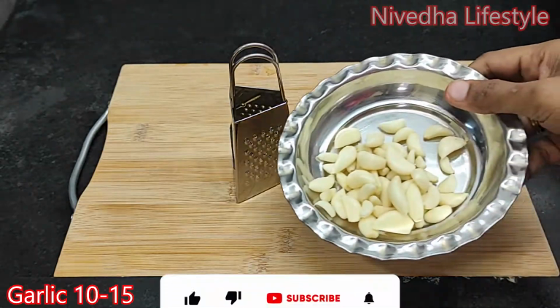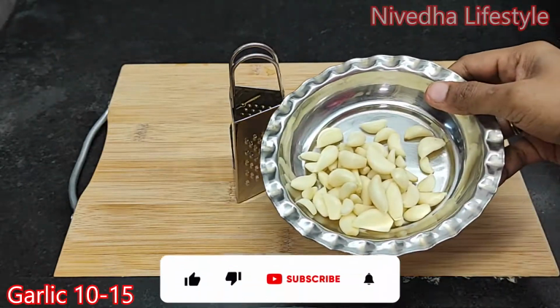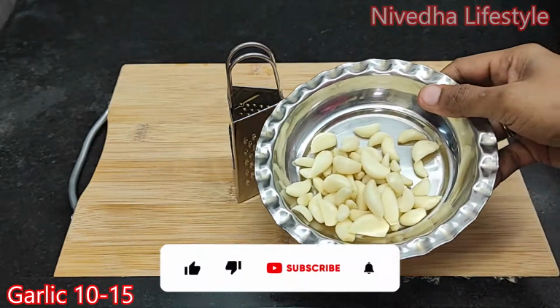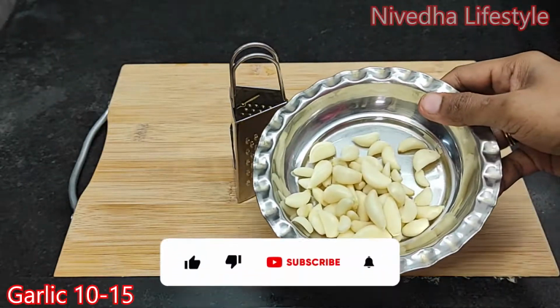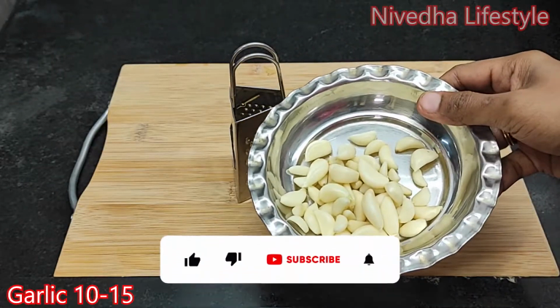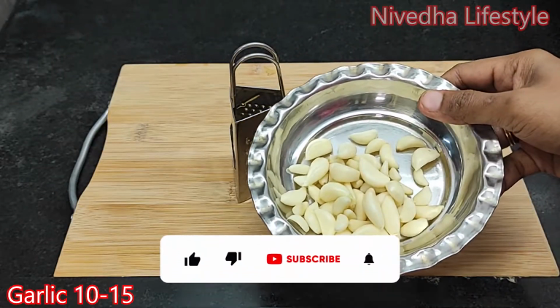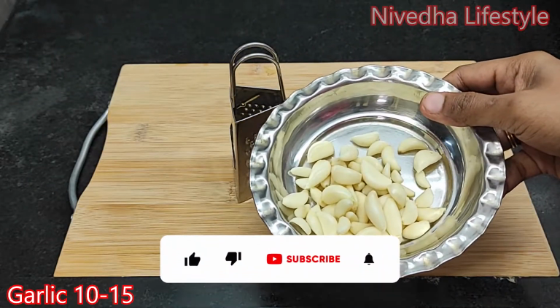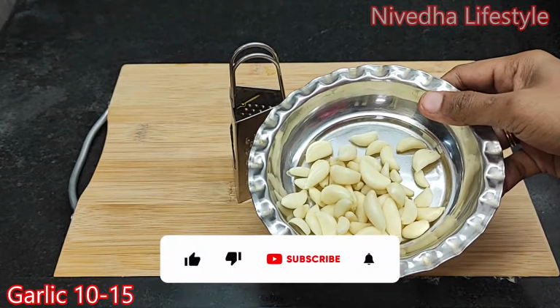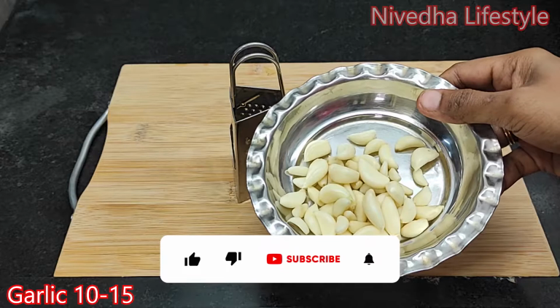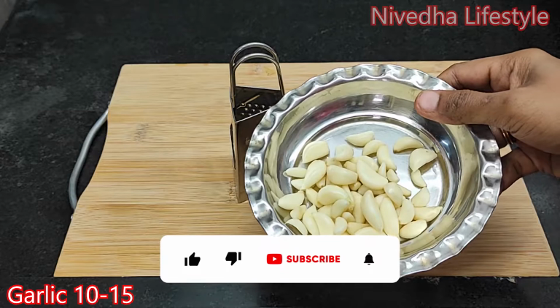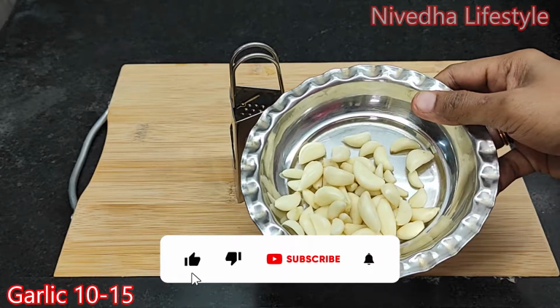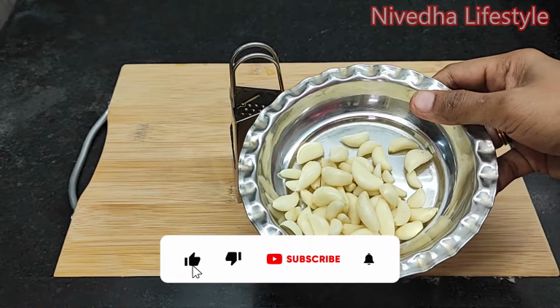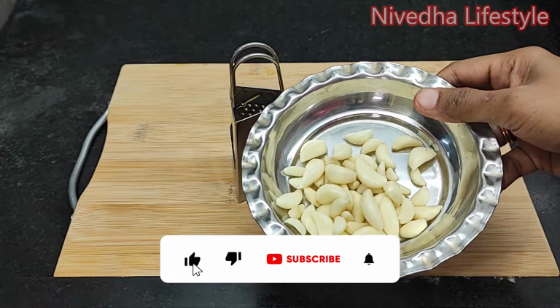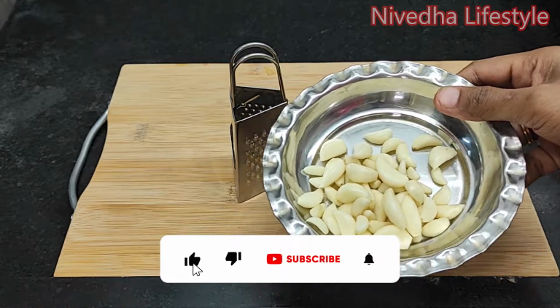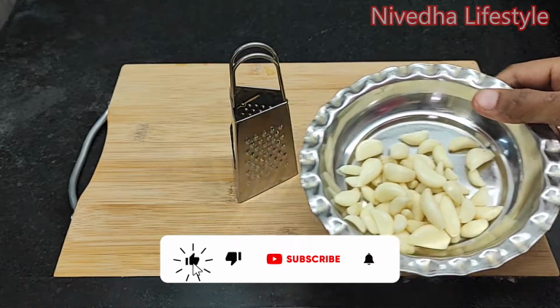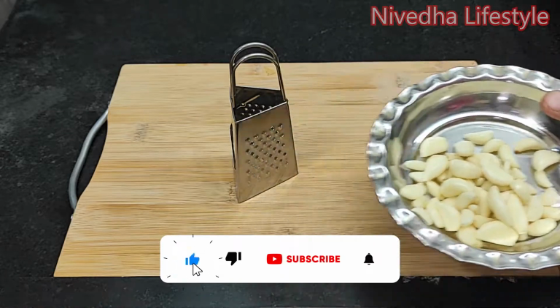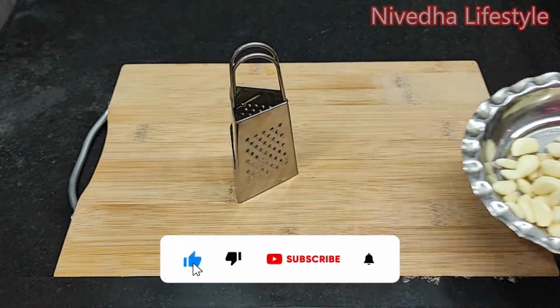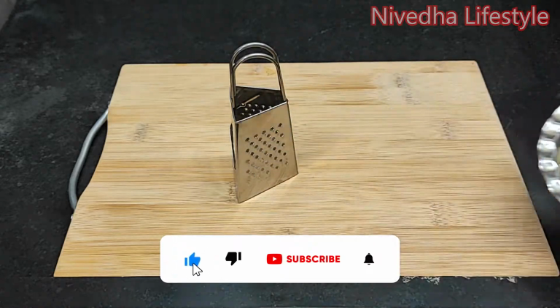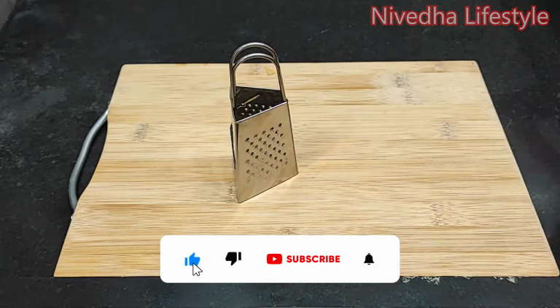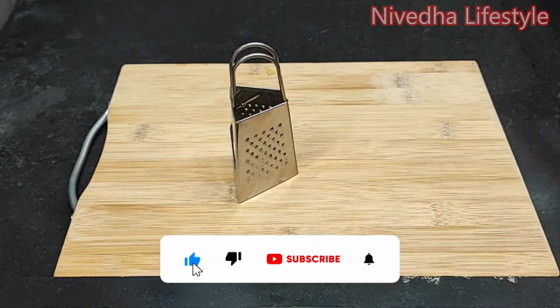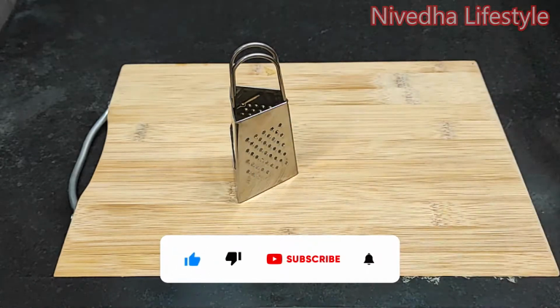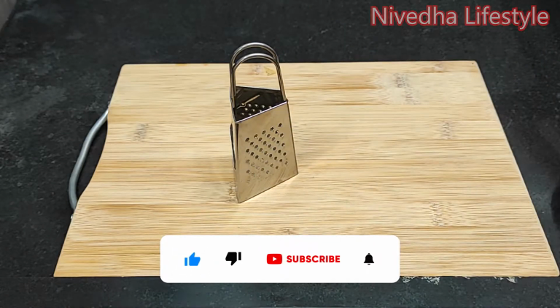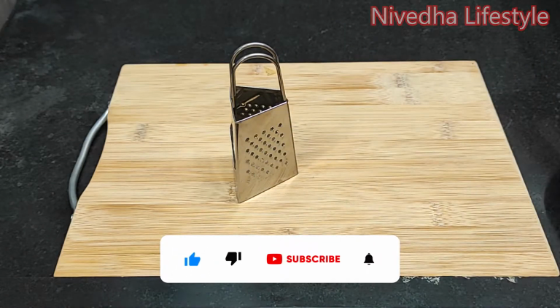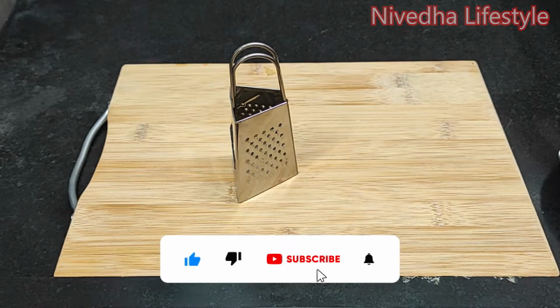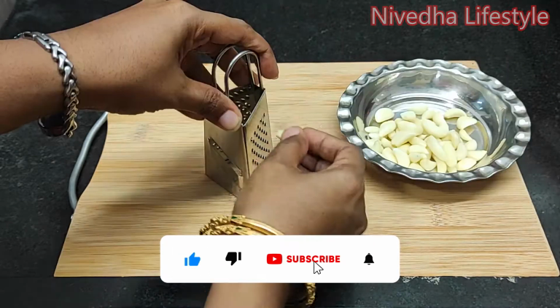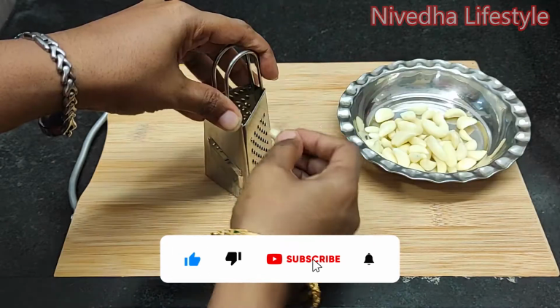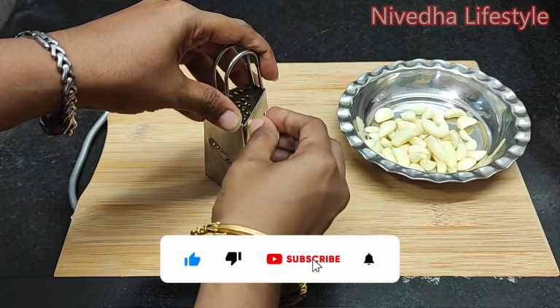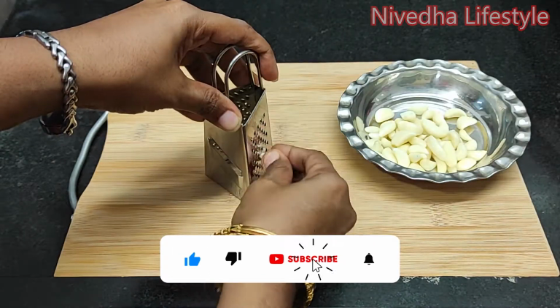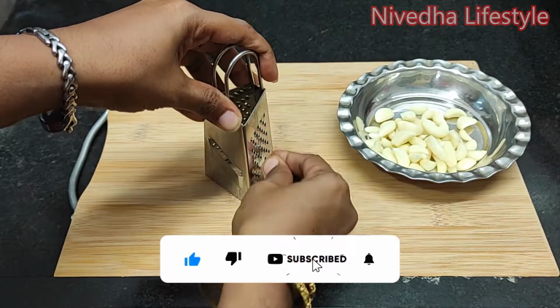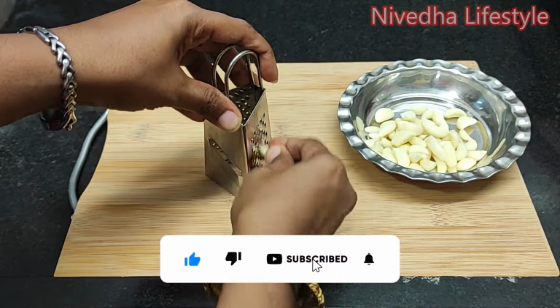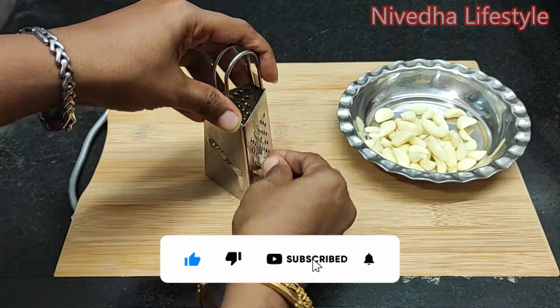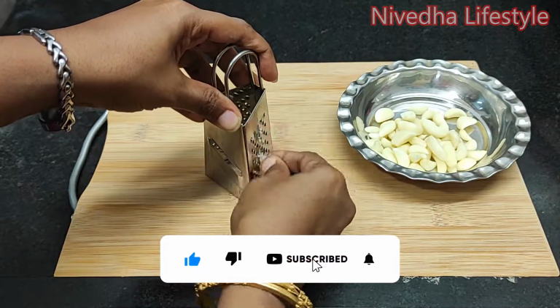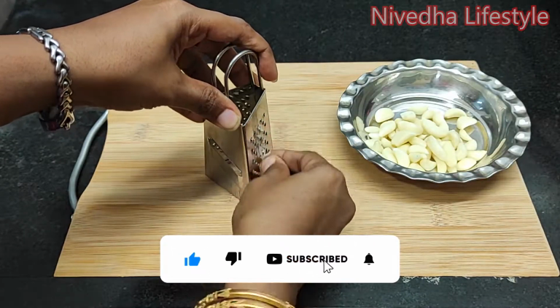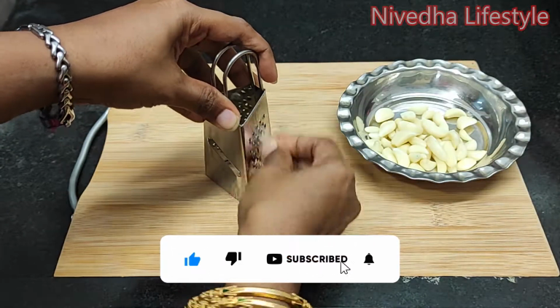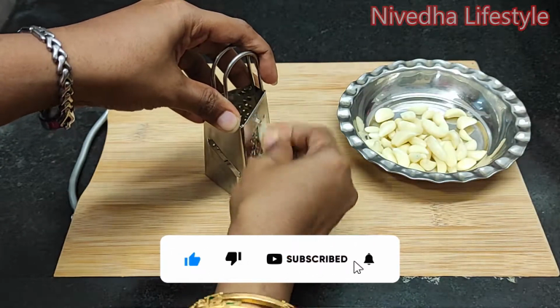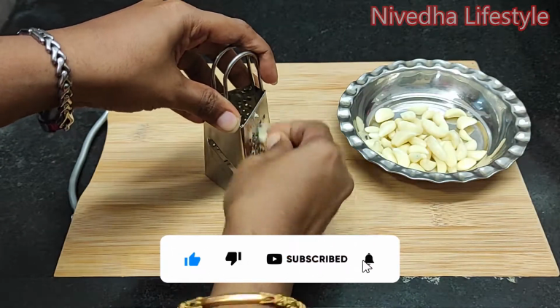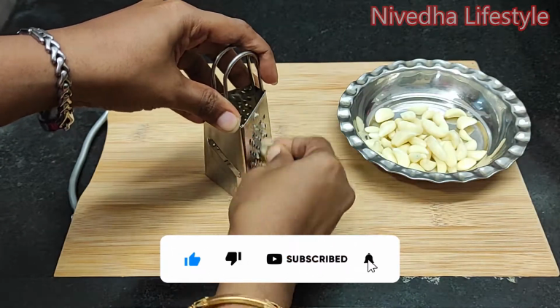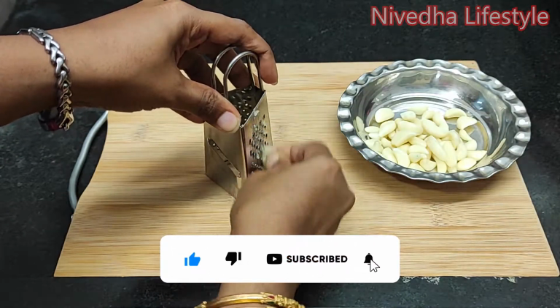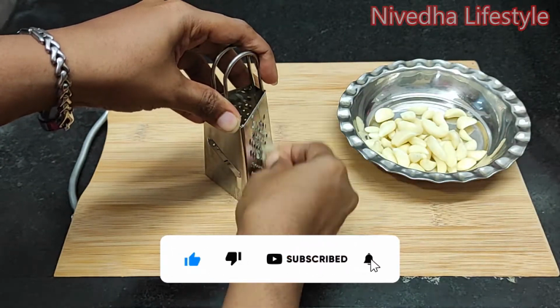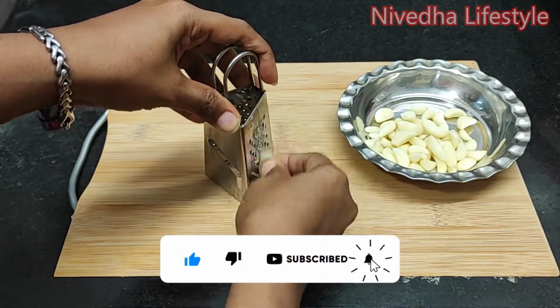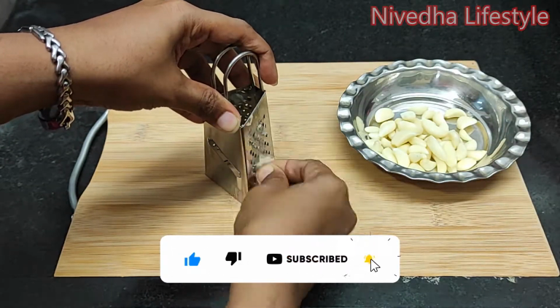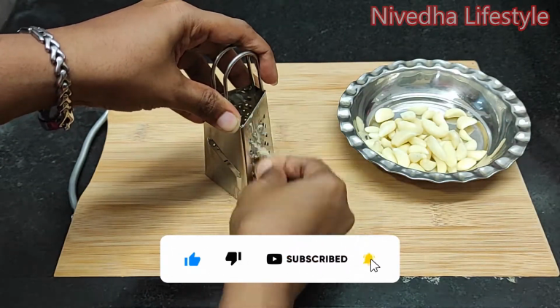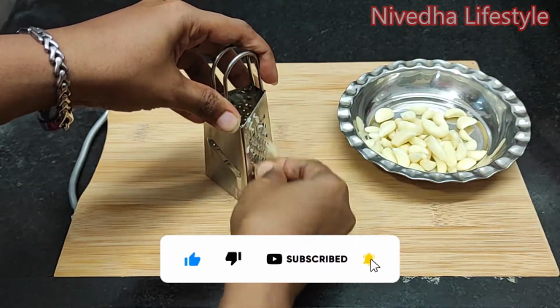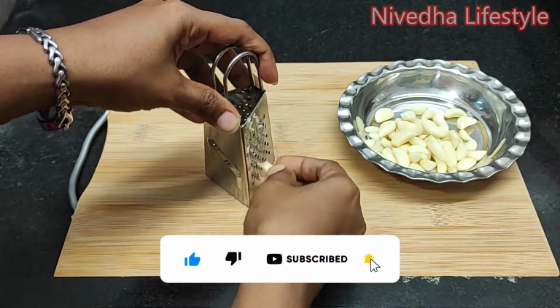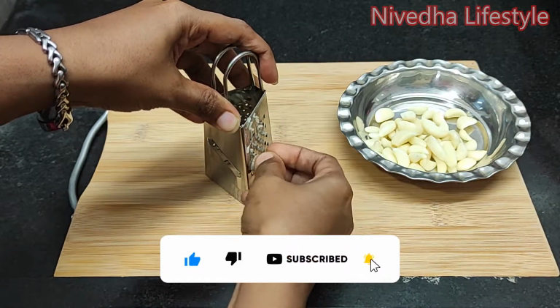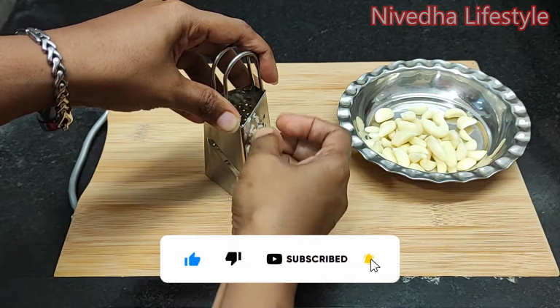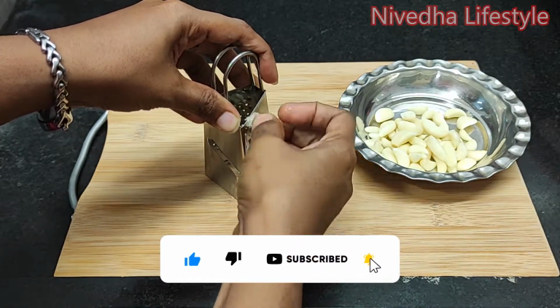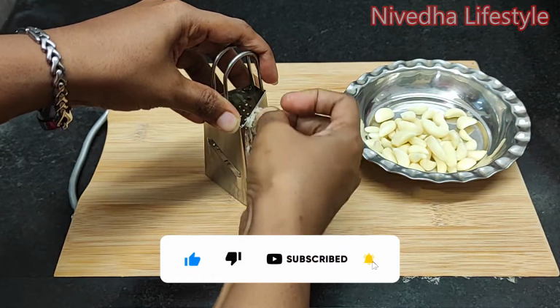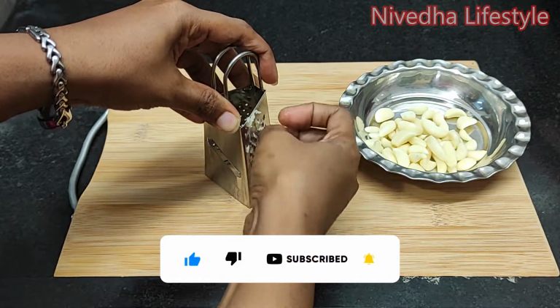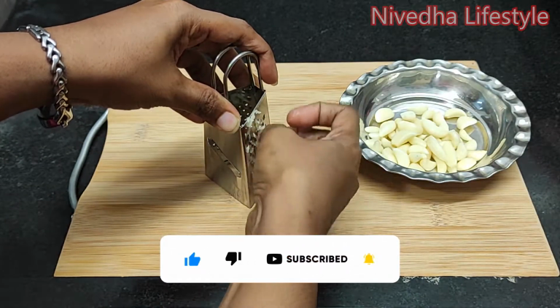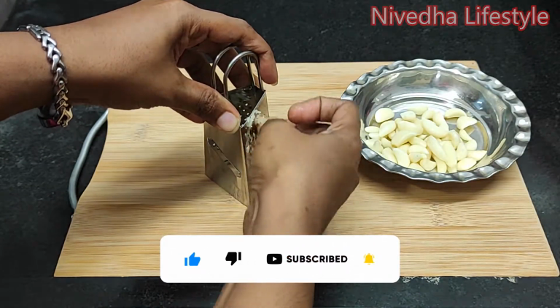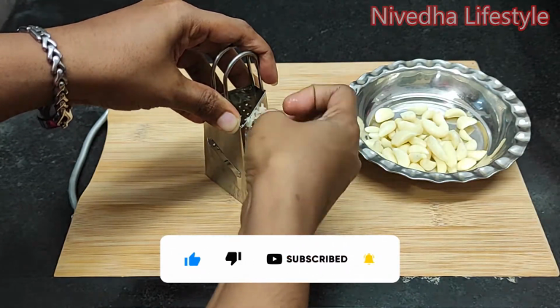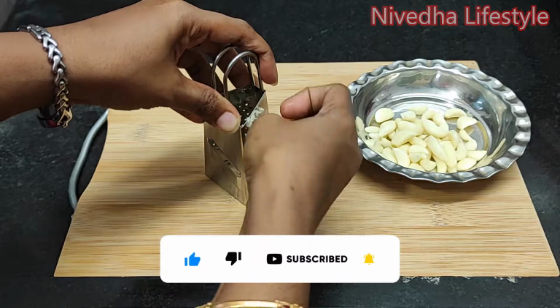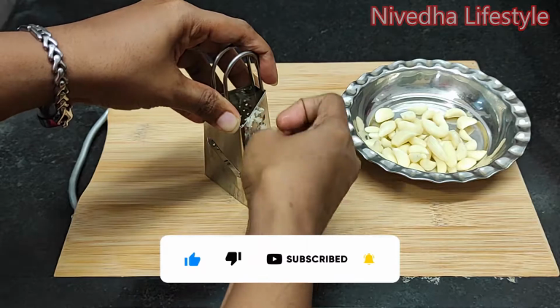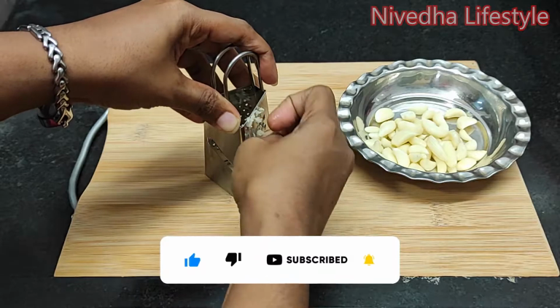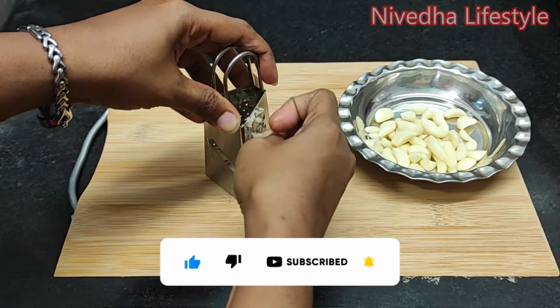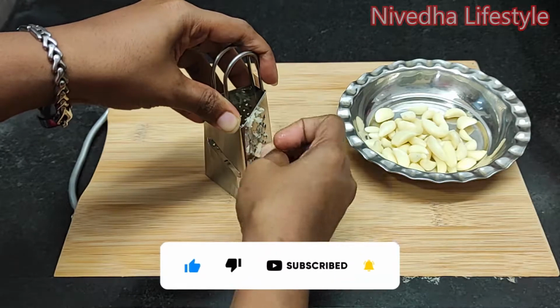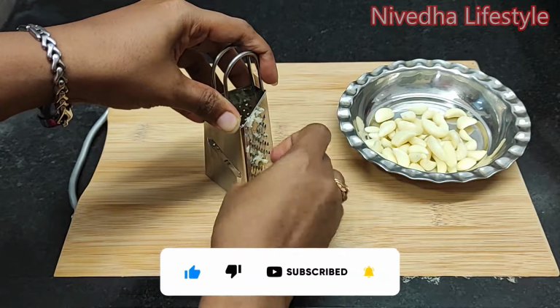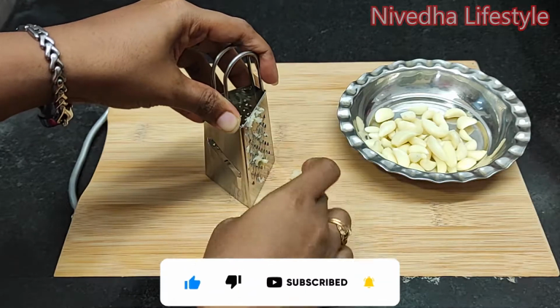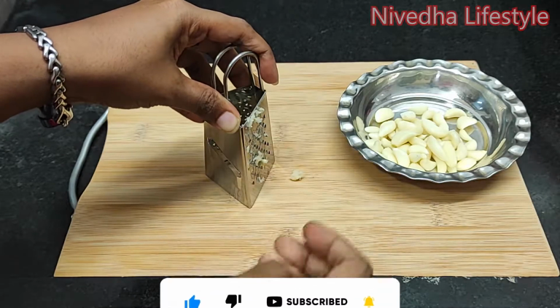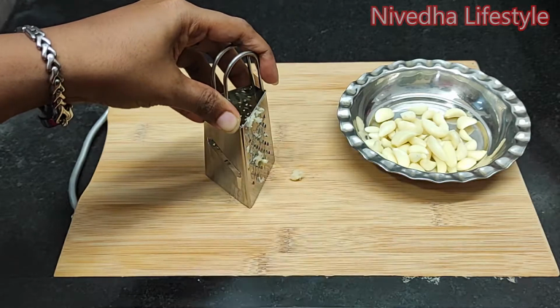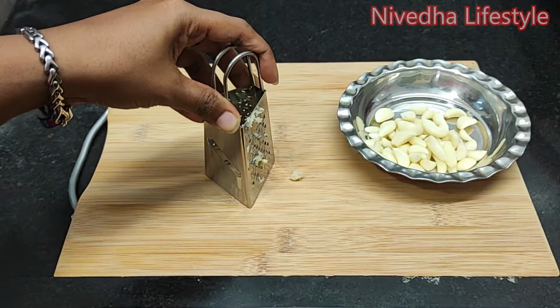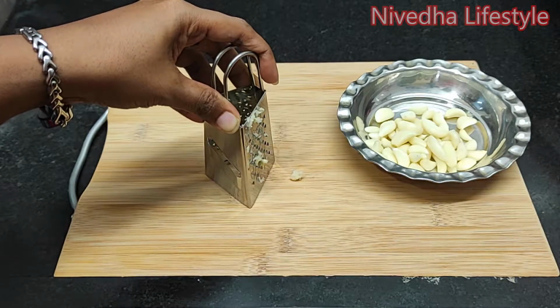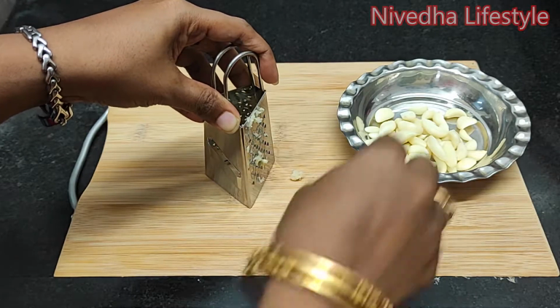I am going to put it in the pan. I am going to clean the pan. Now we are going to put it in the pan.